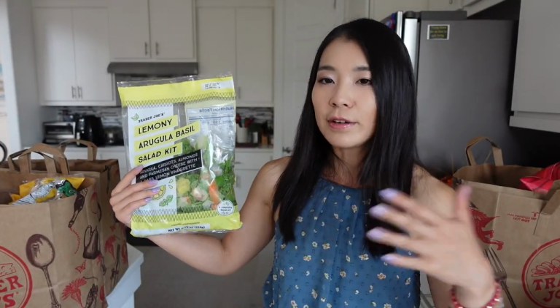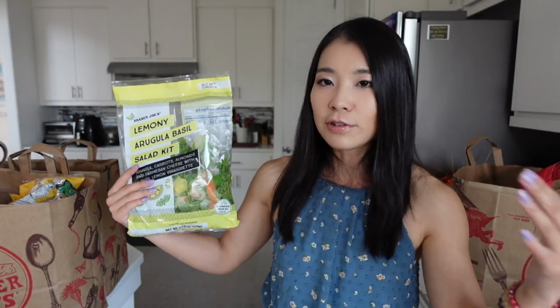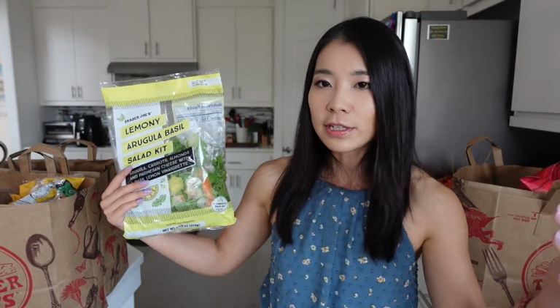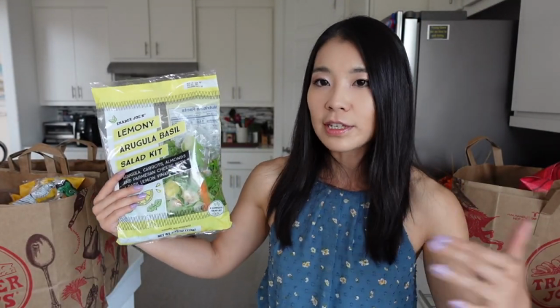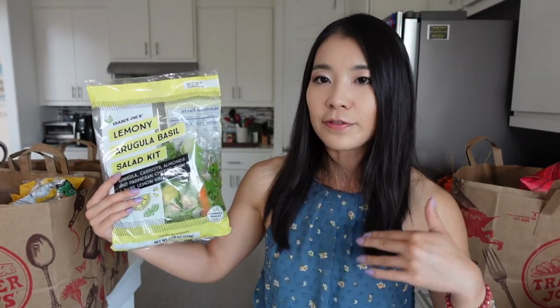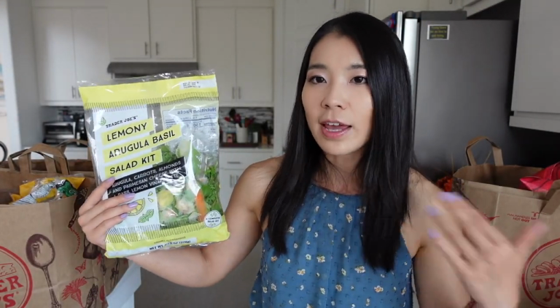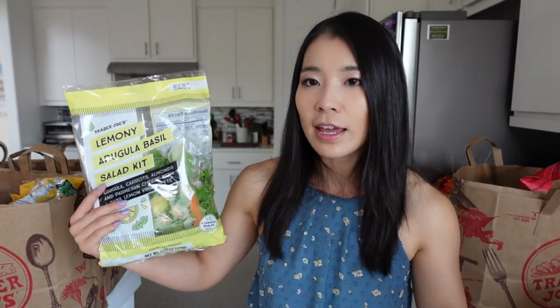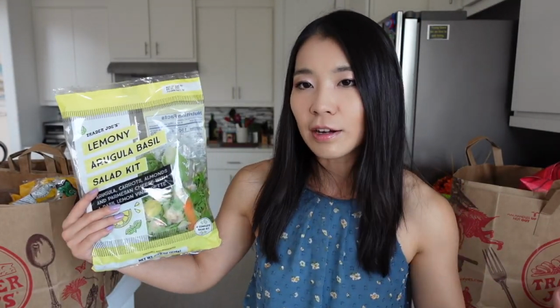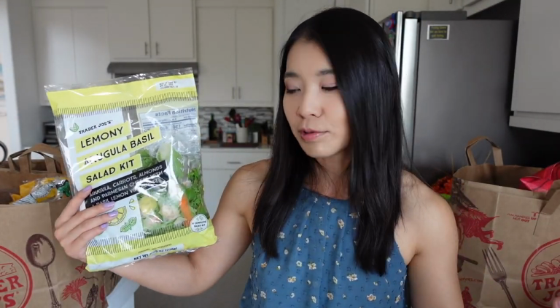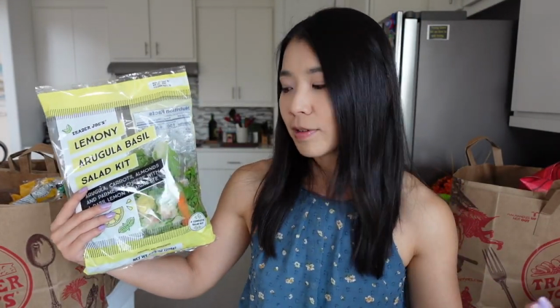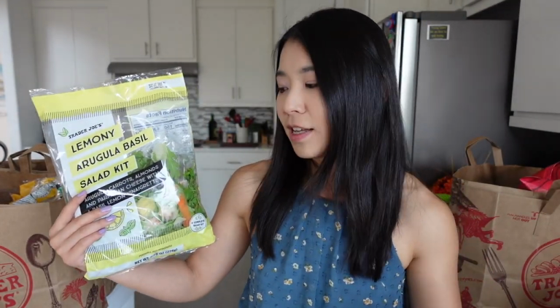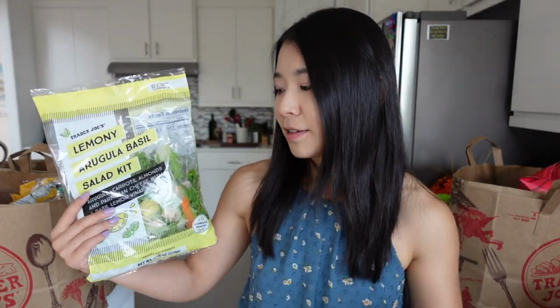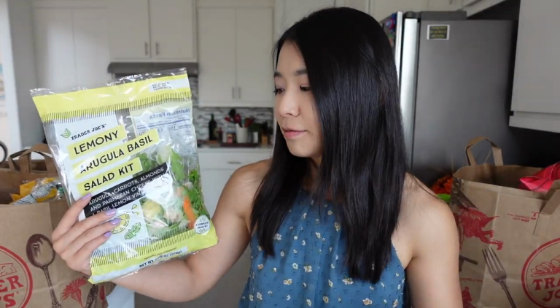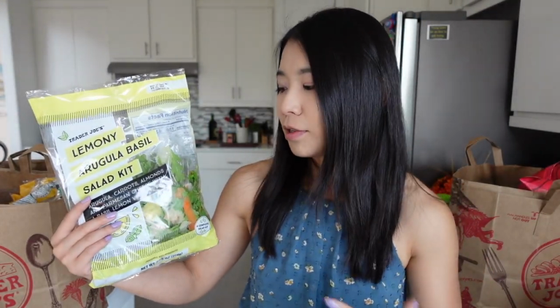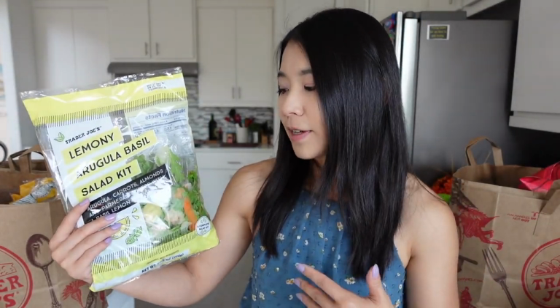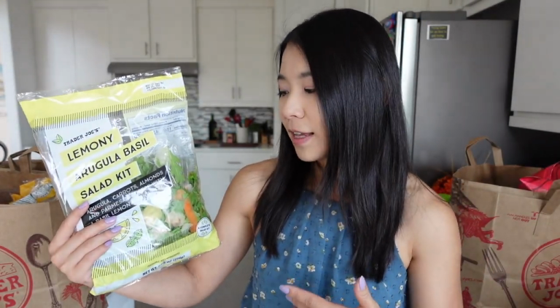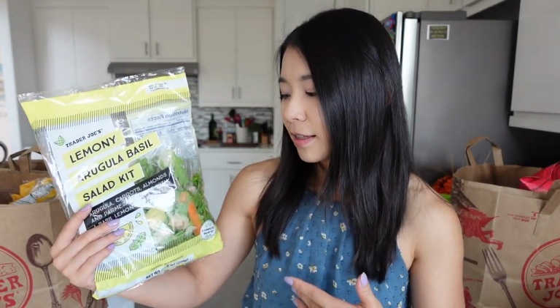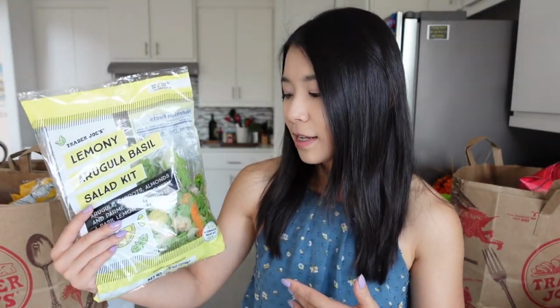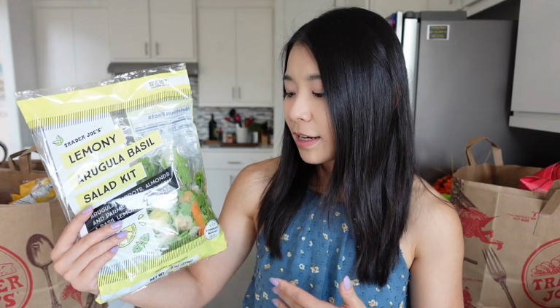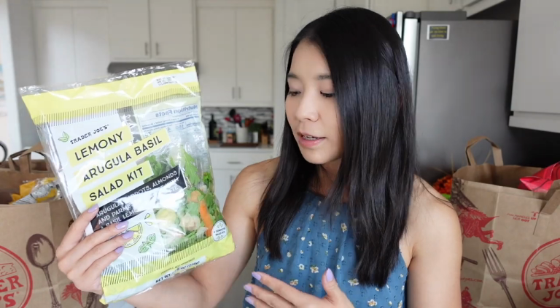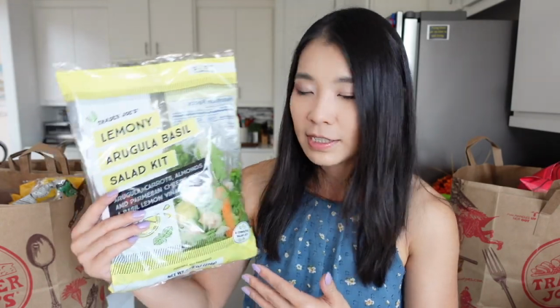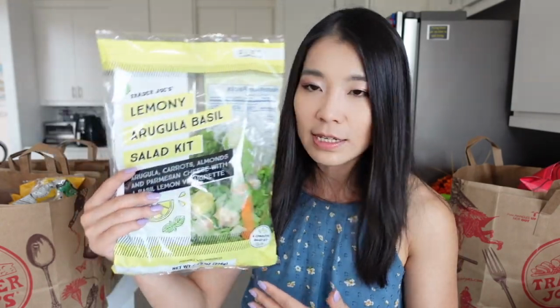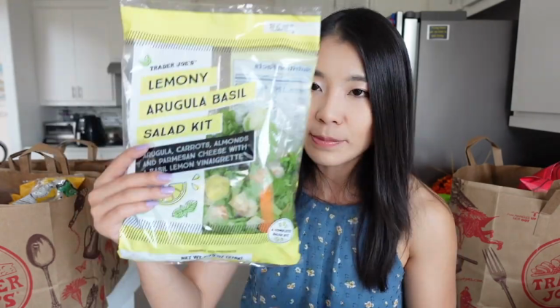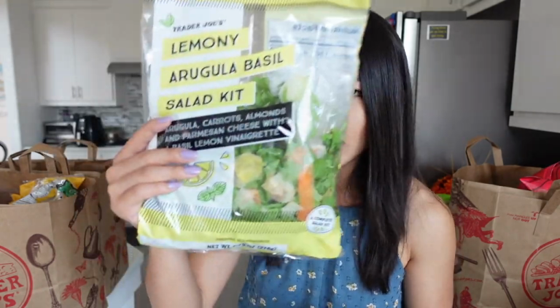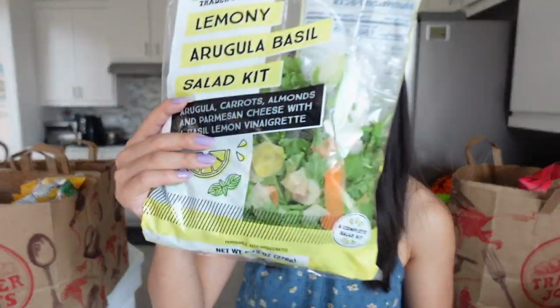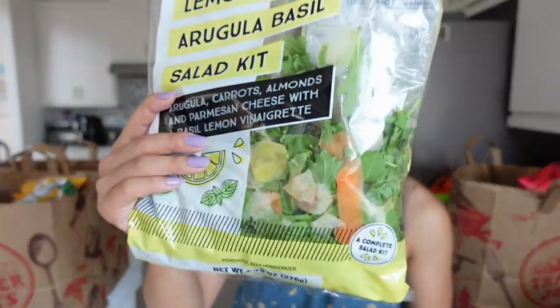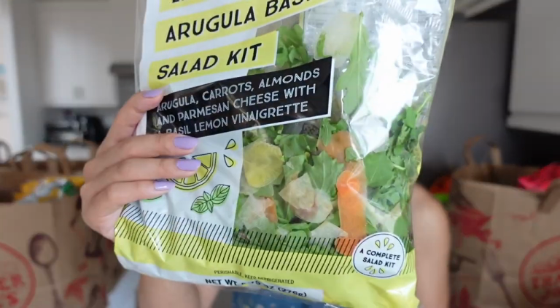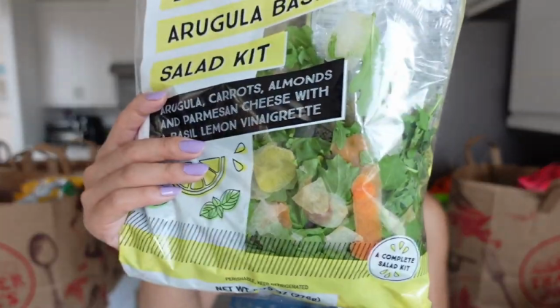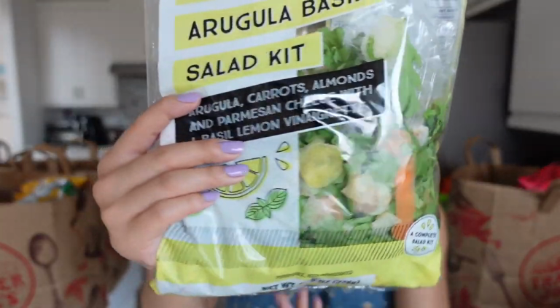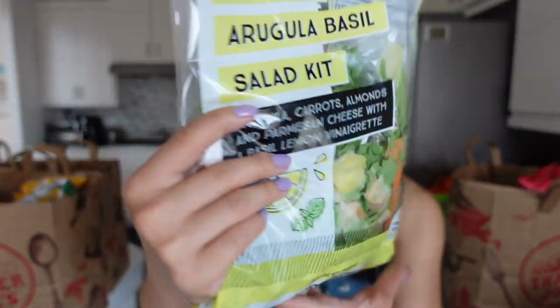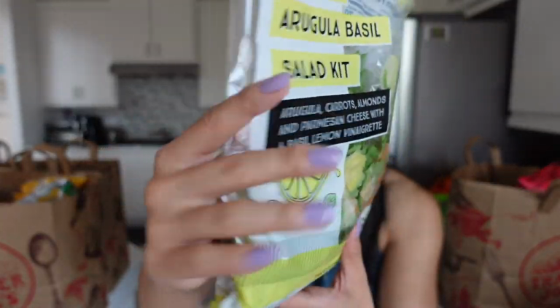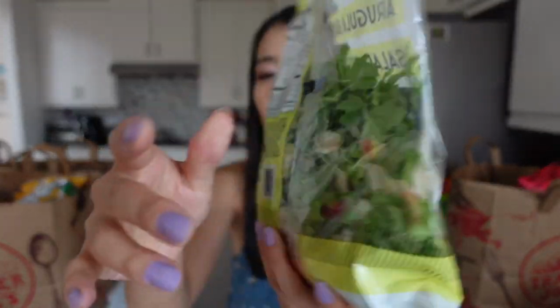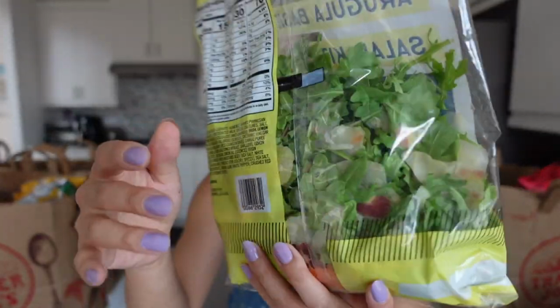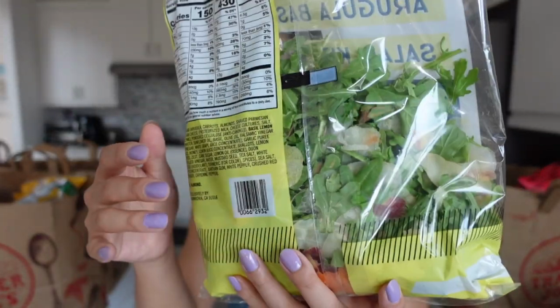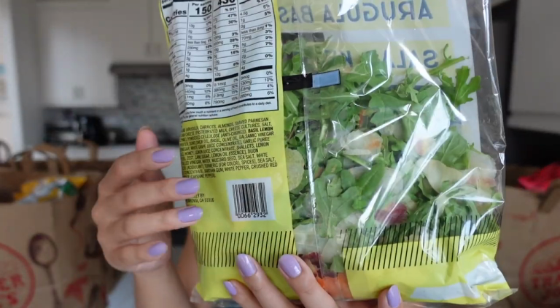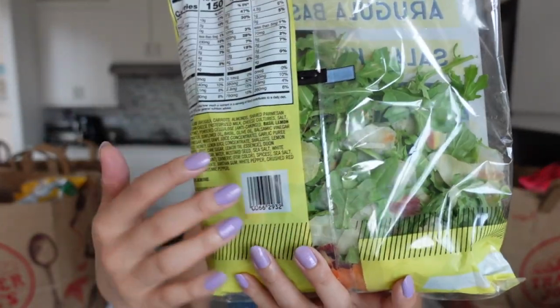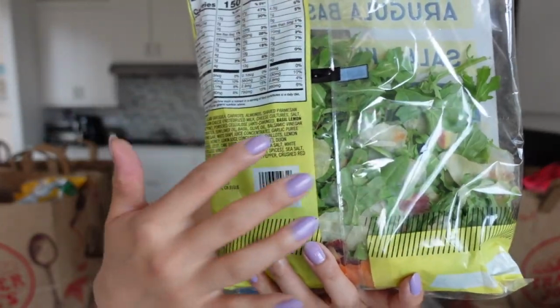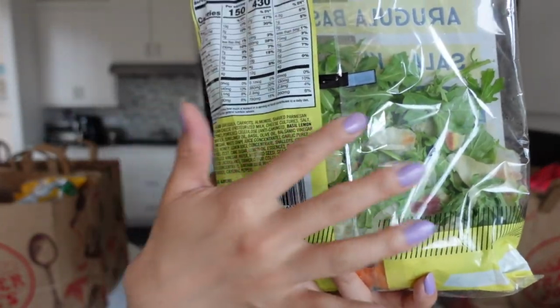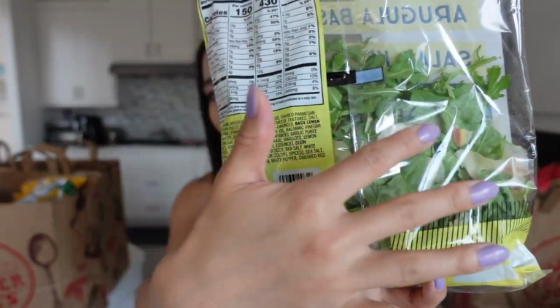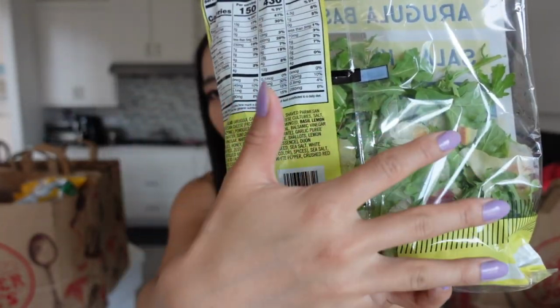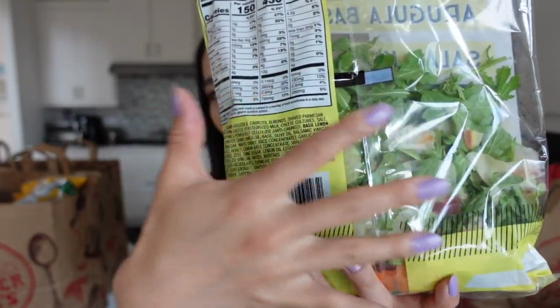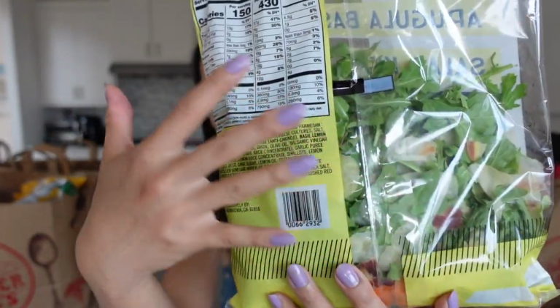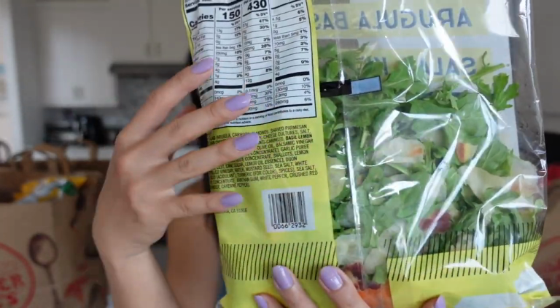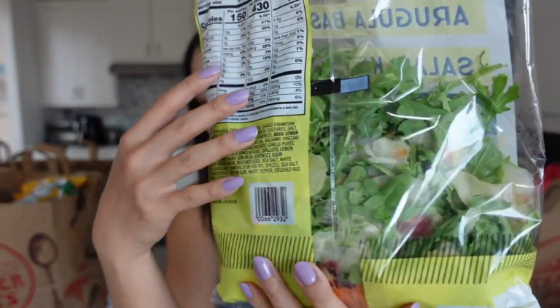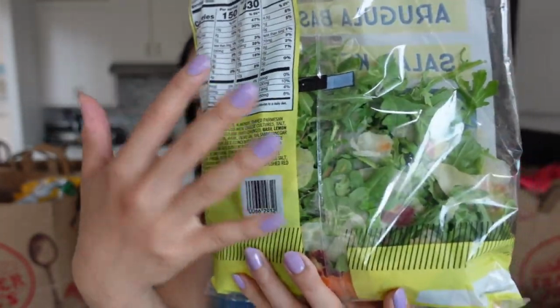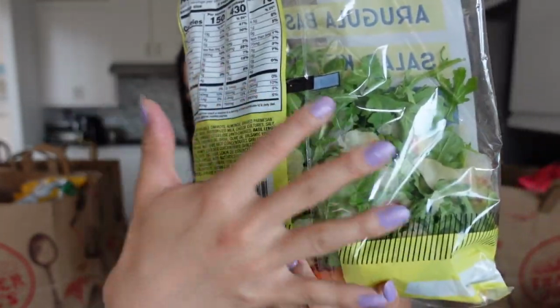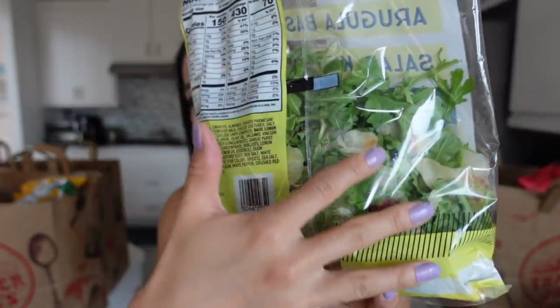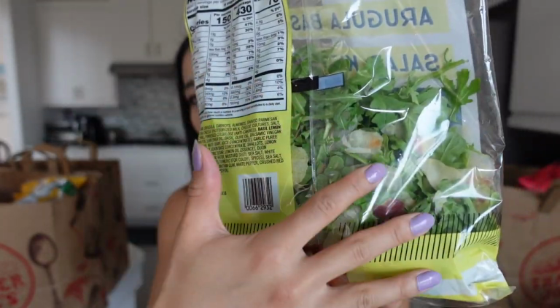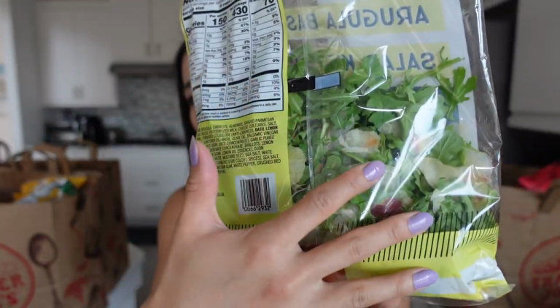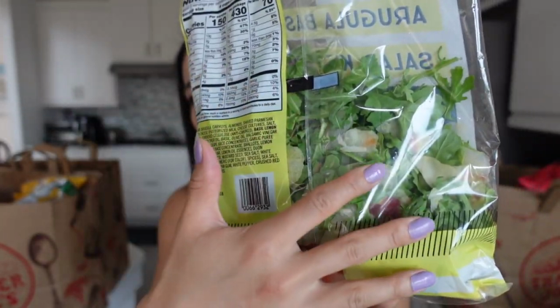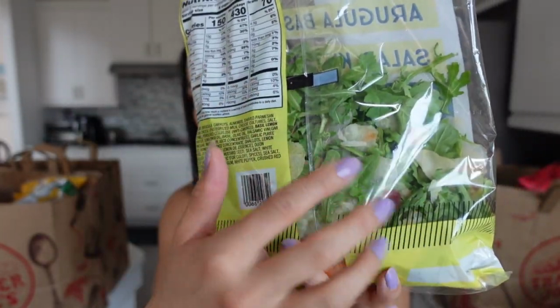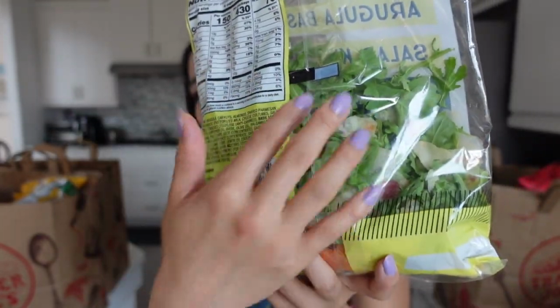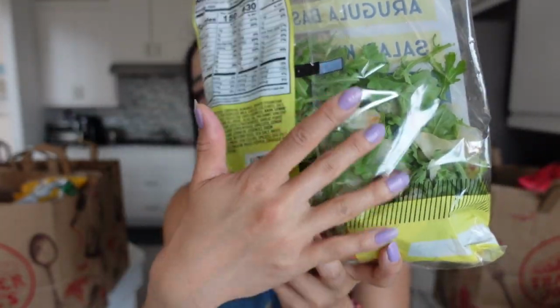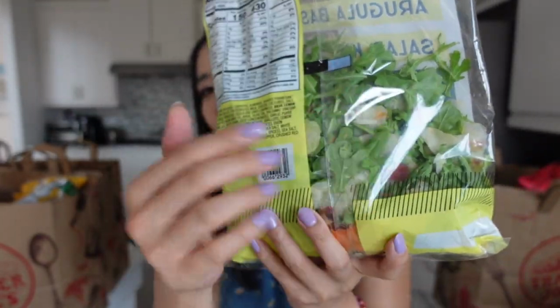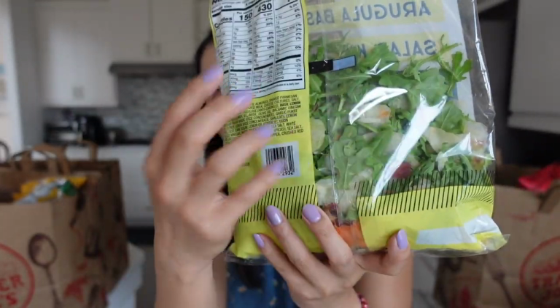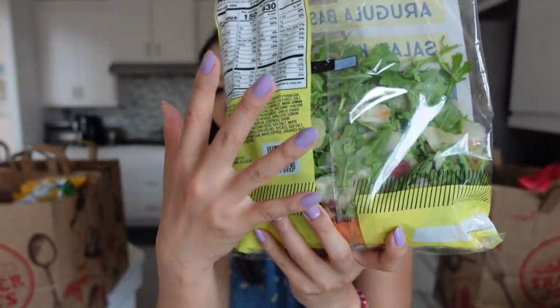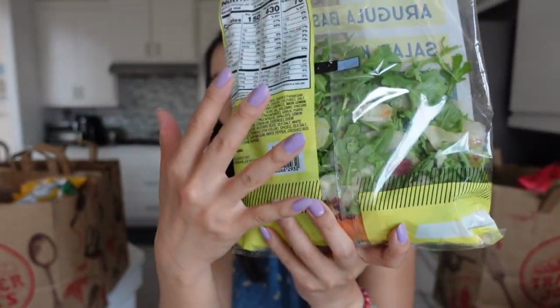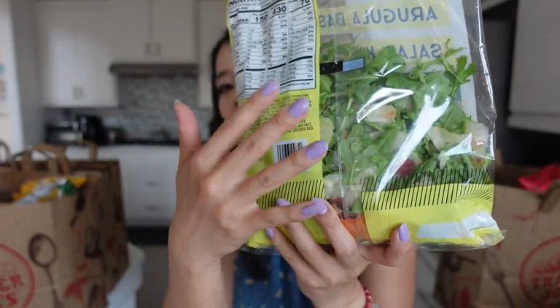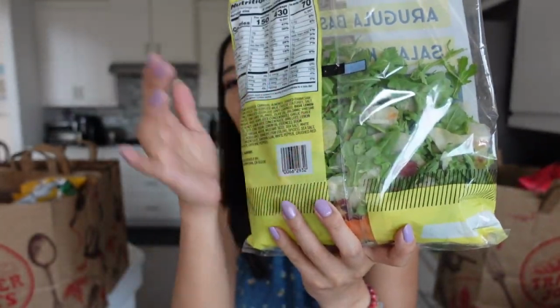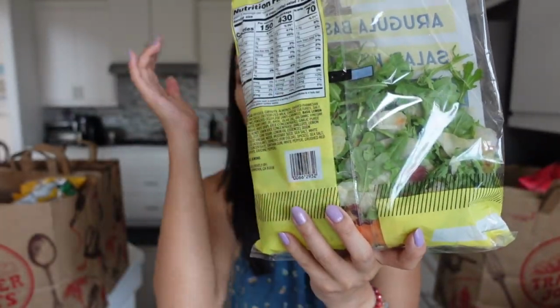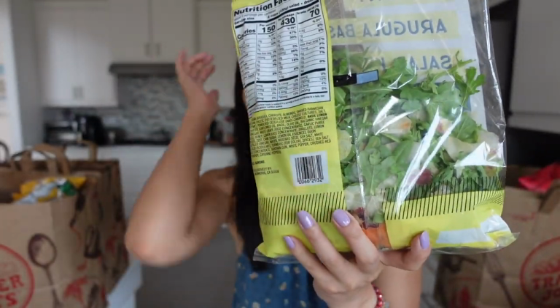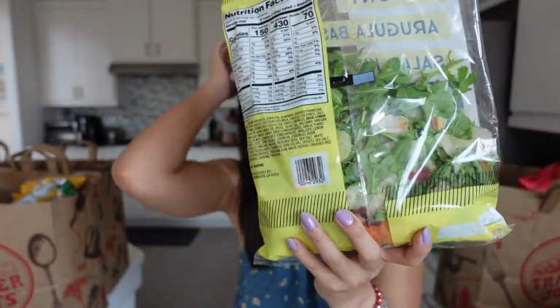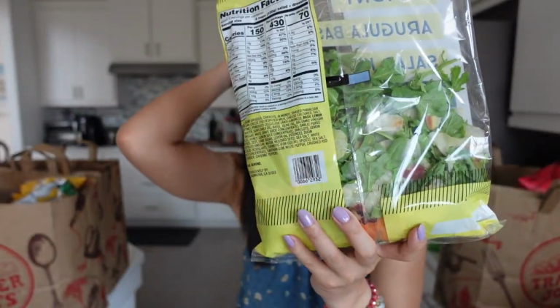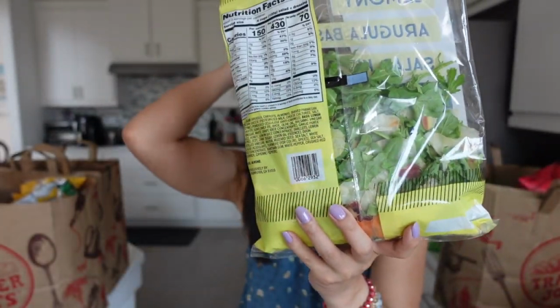Of course, if you hate arugula, don't get this item because it's mainly arugula. You can tell it's mainly arugula with a little bit of other stuff.